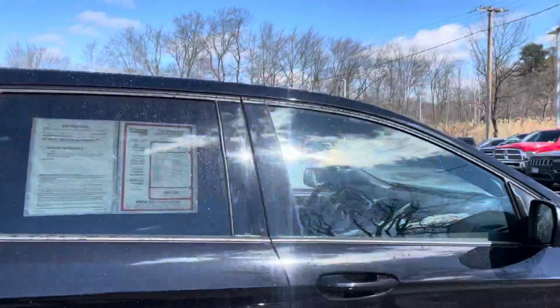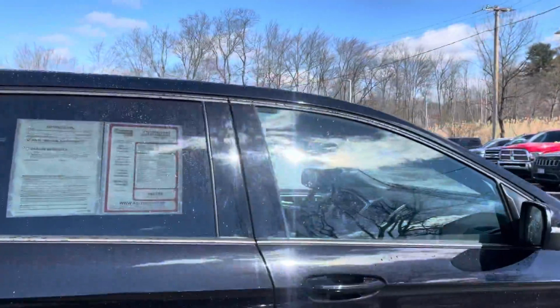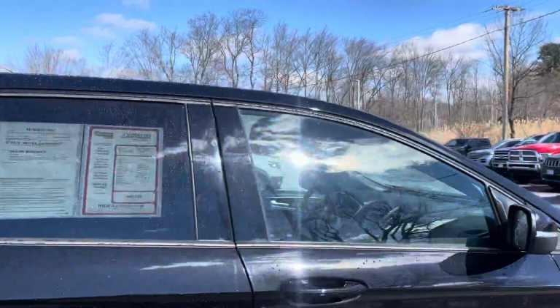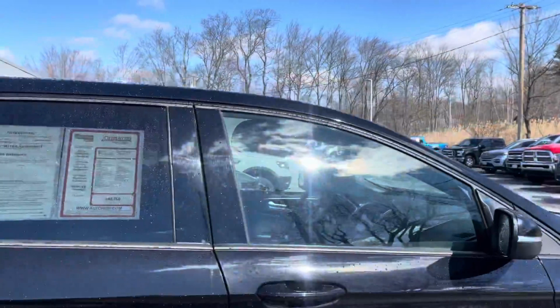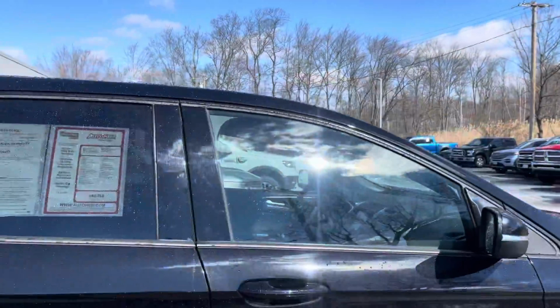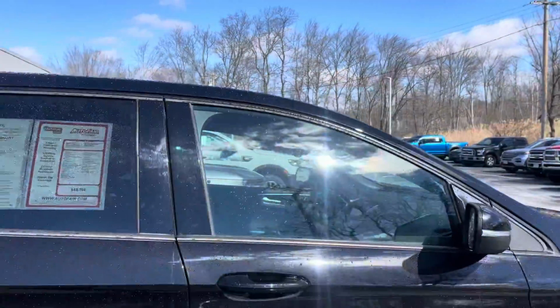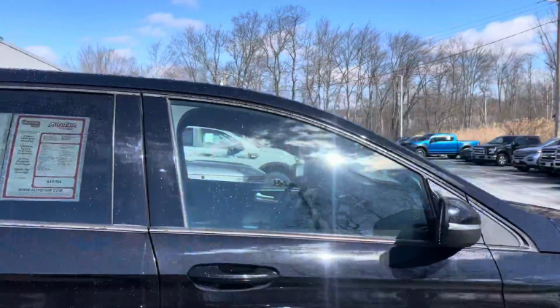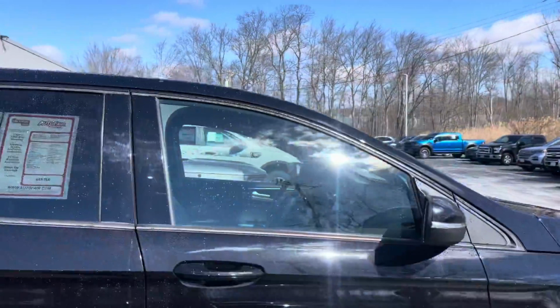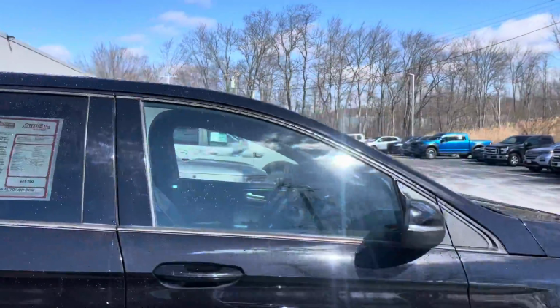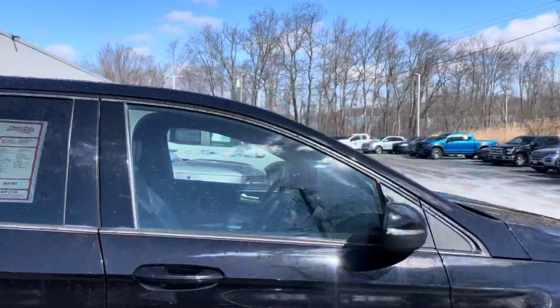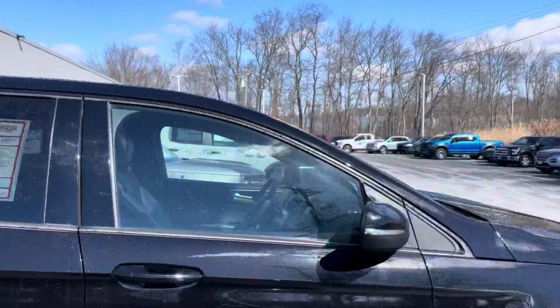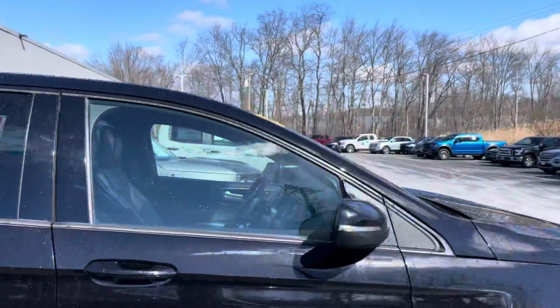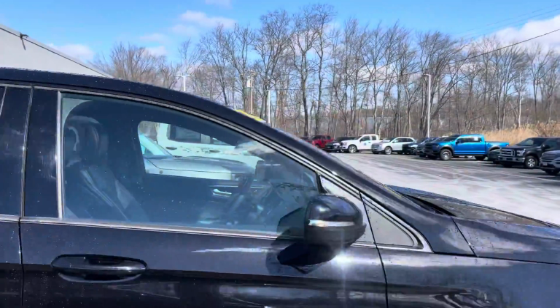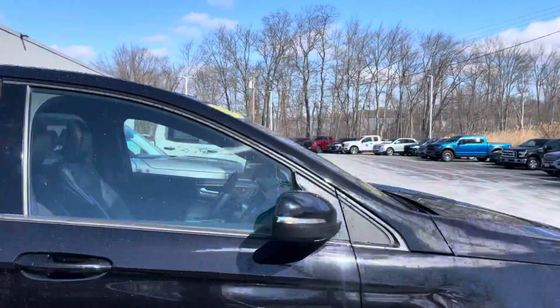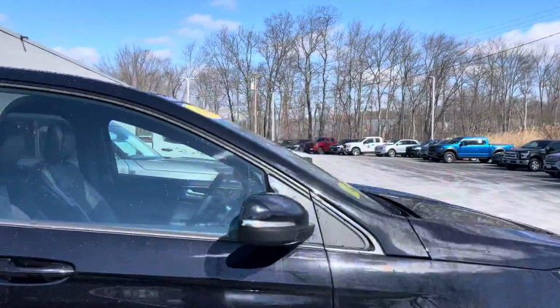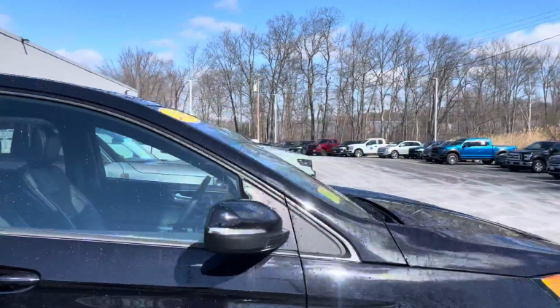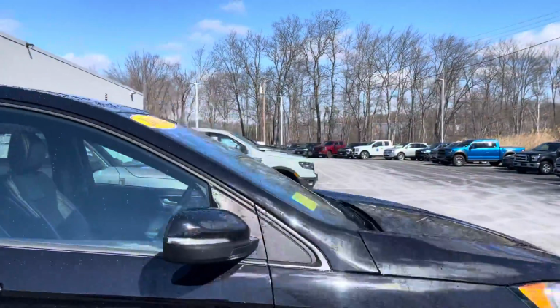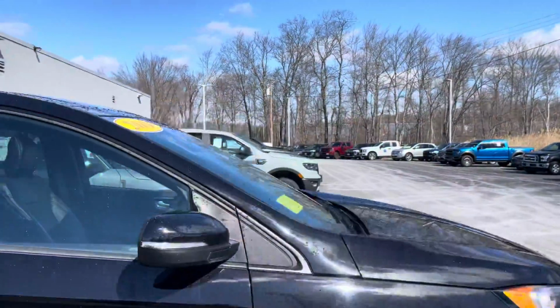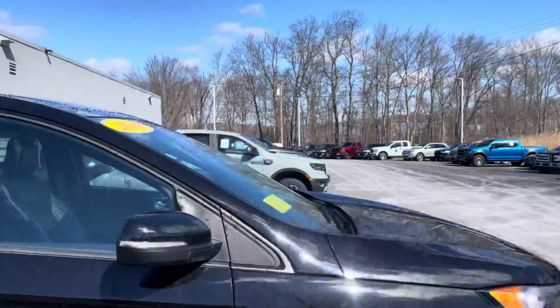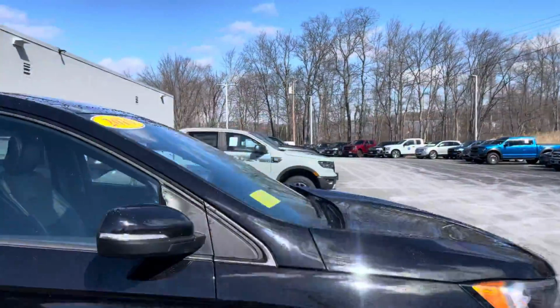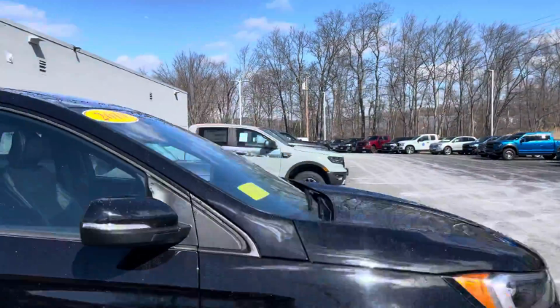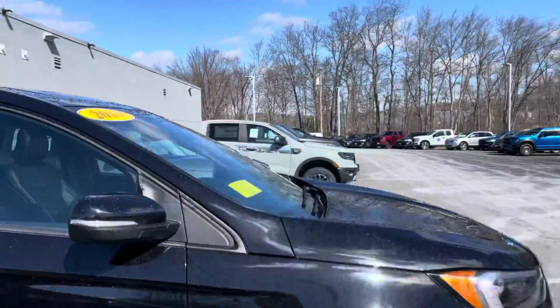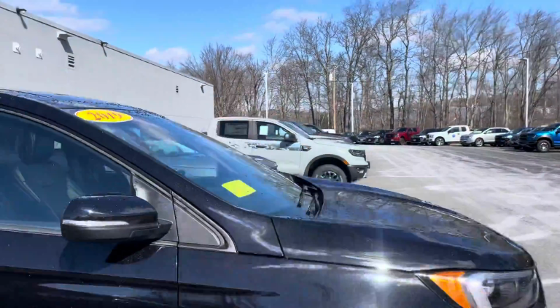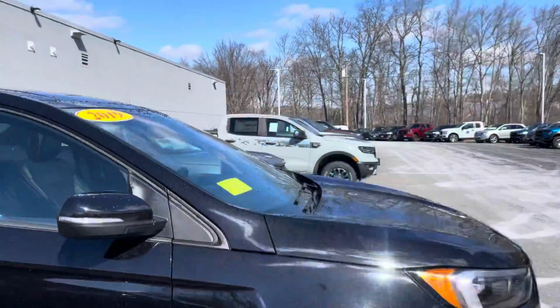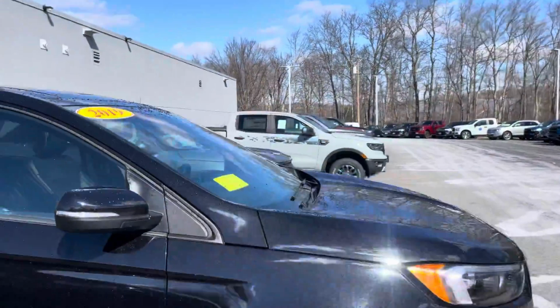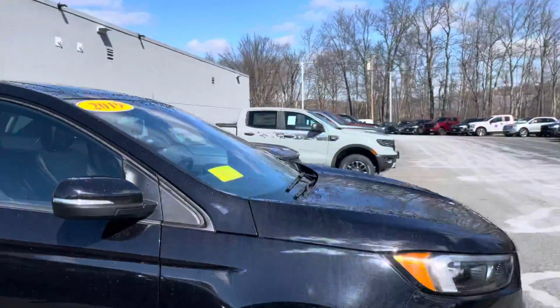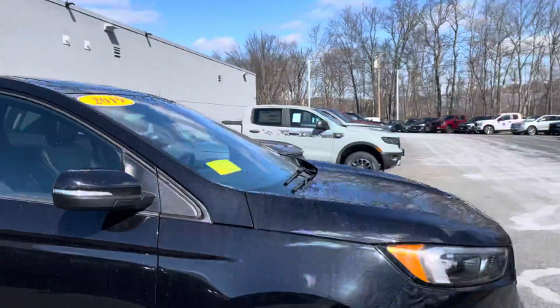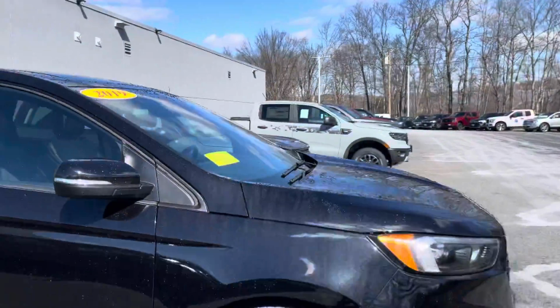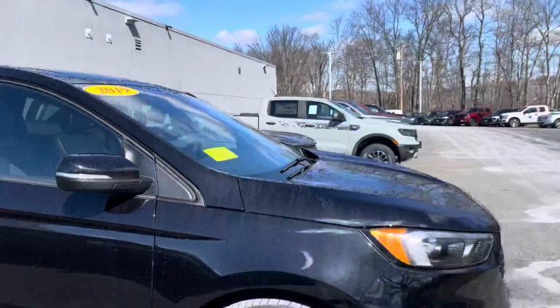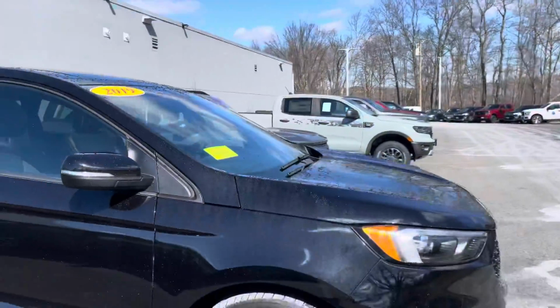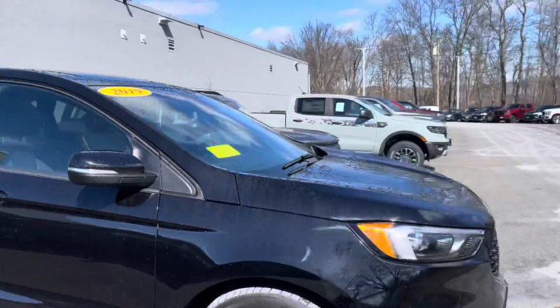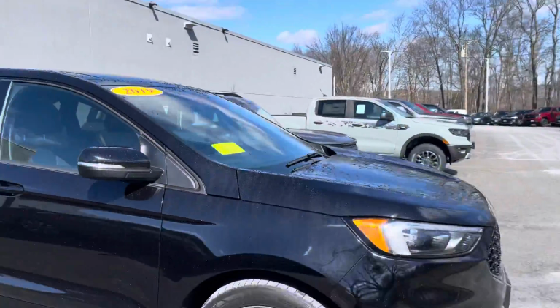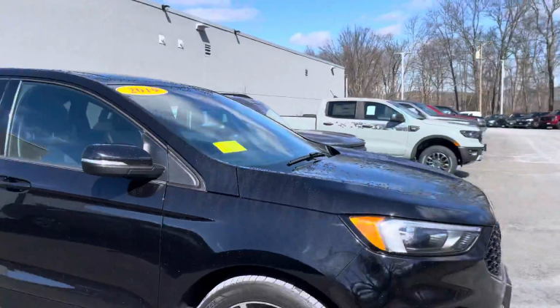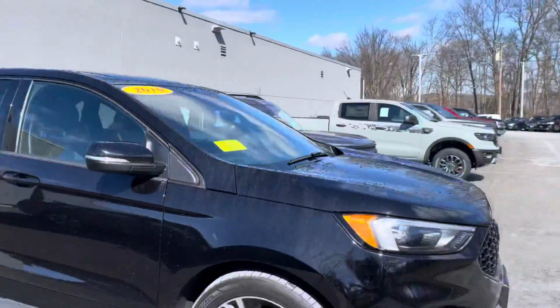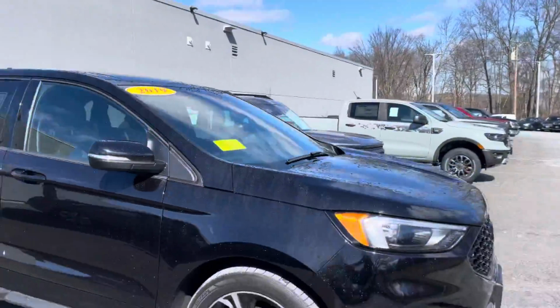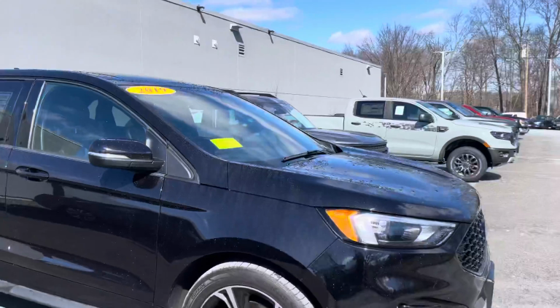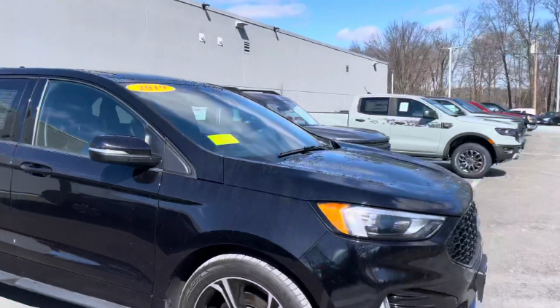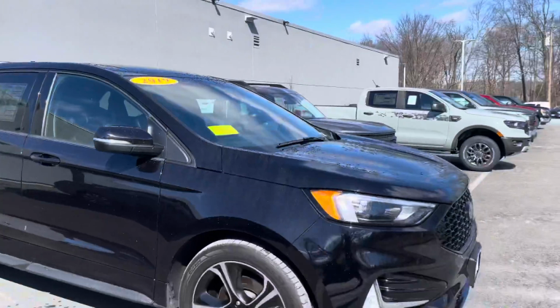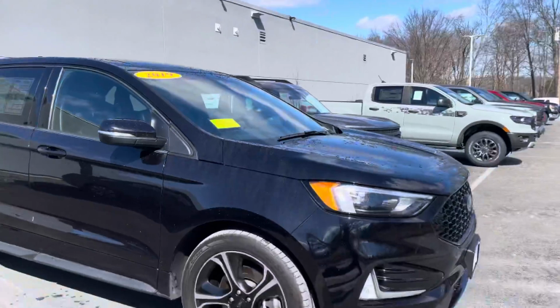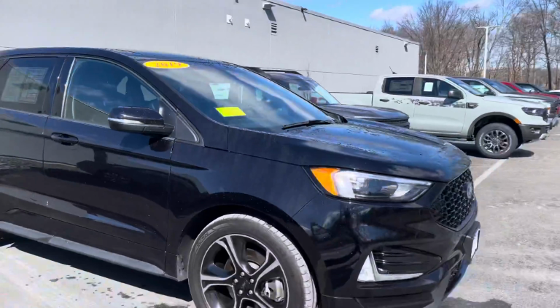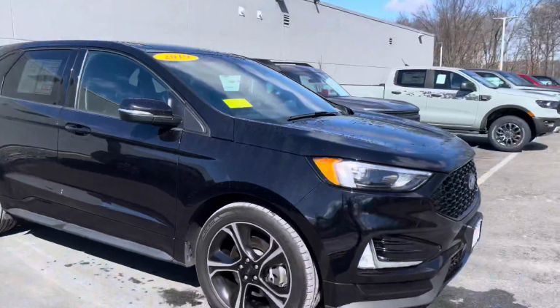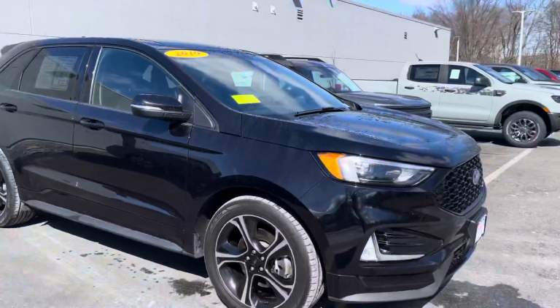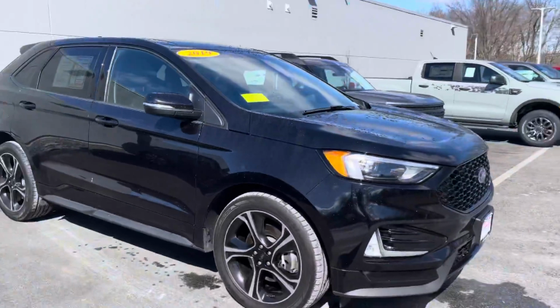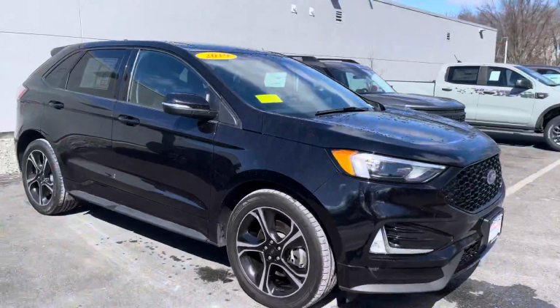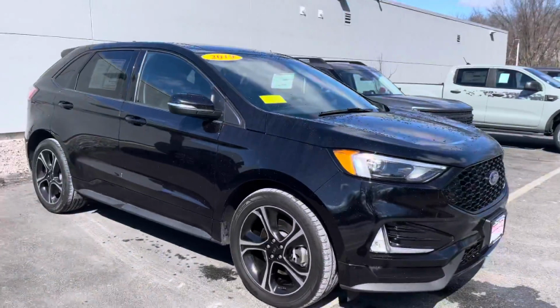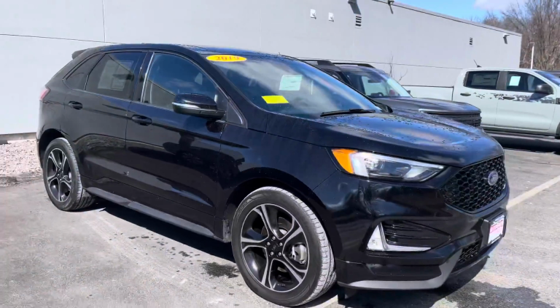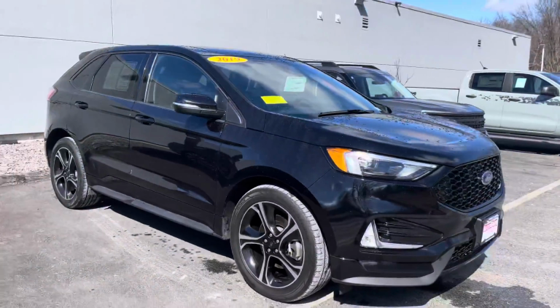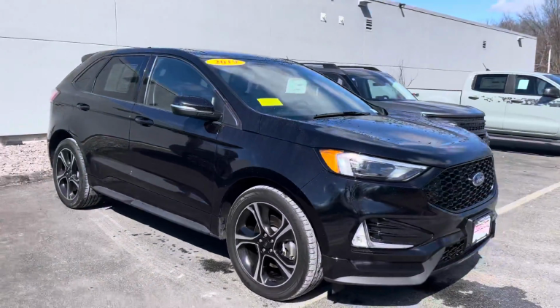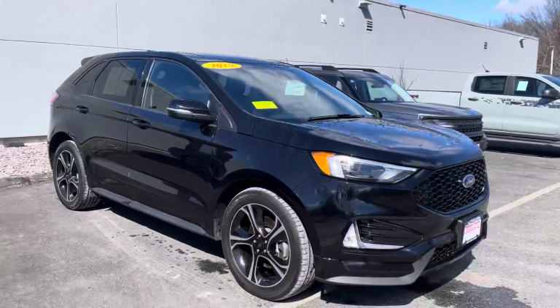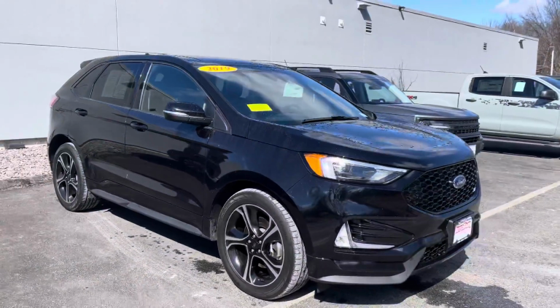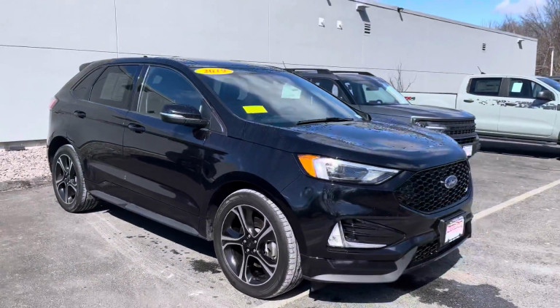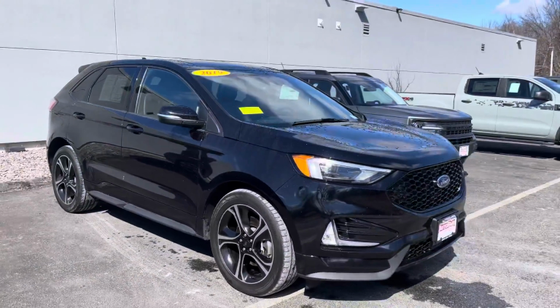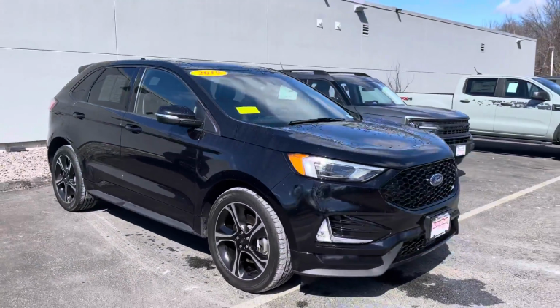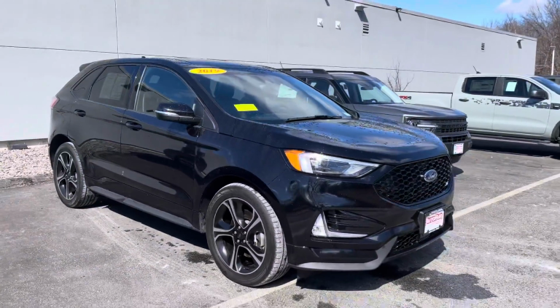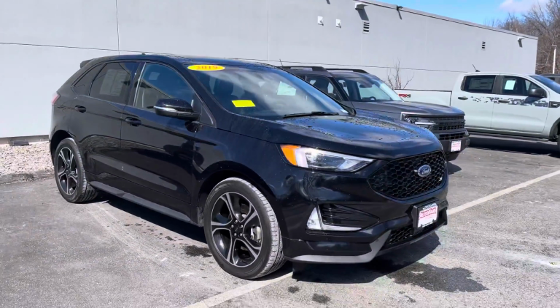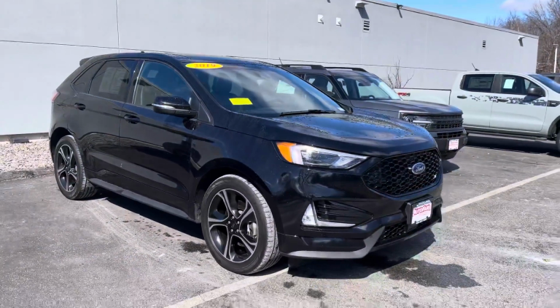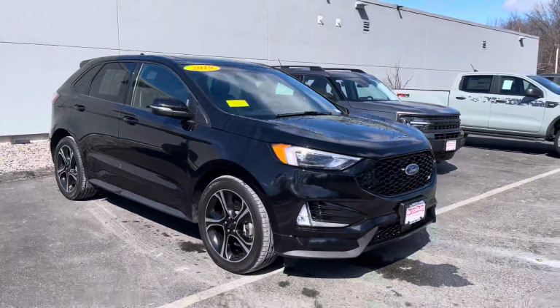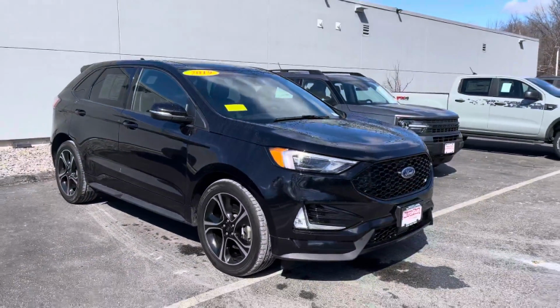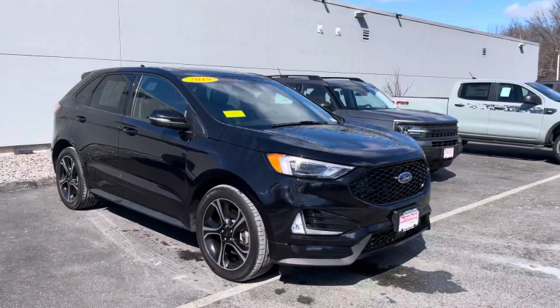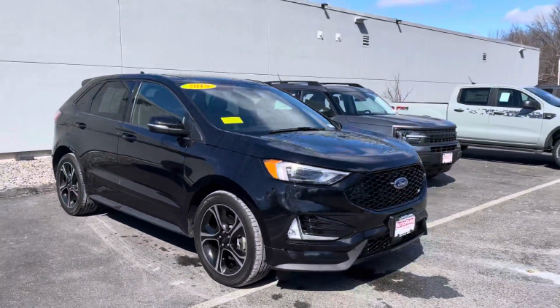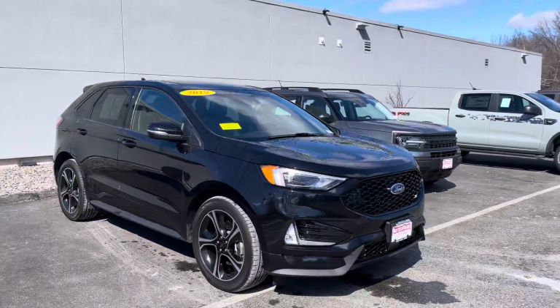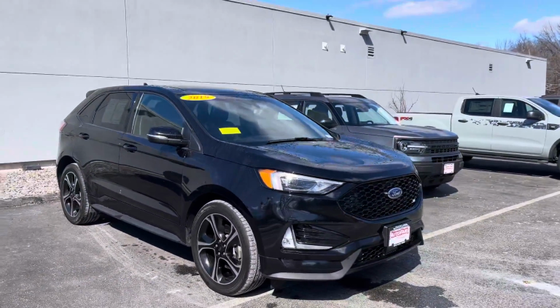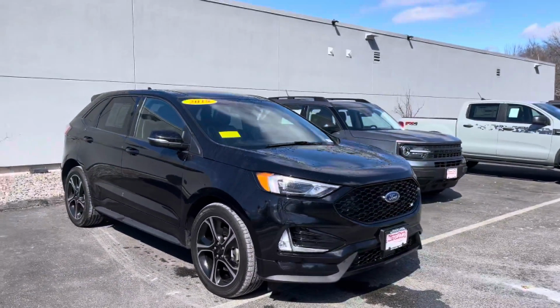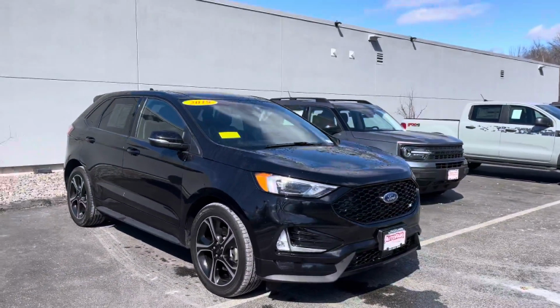Very, very nice vehicle overall. If you have any questions, please let me know. My phone number is 978-478-6263. Thank you.